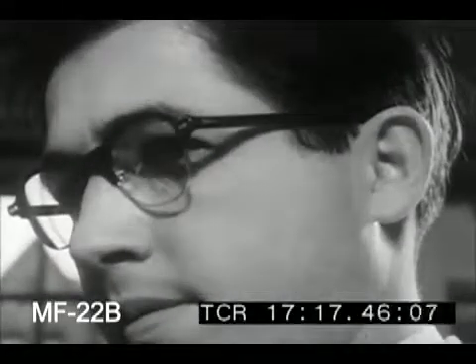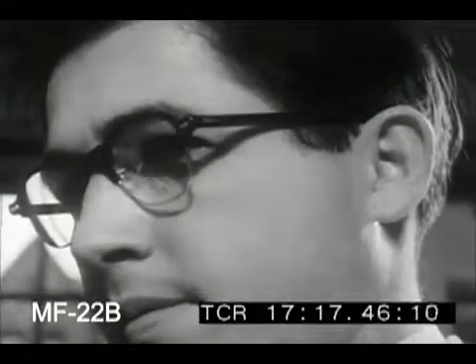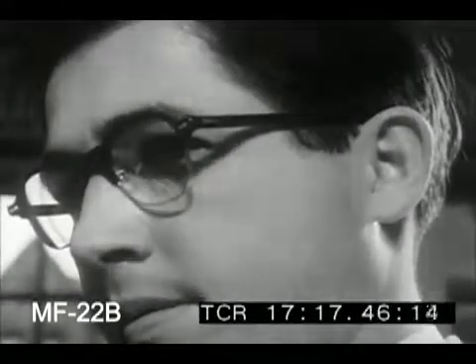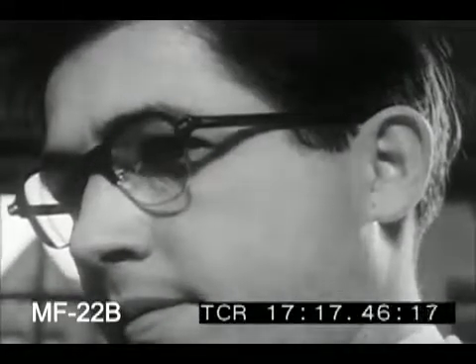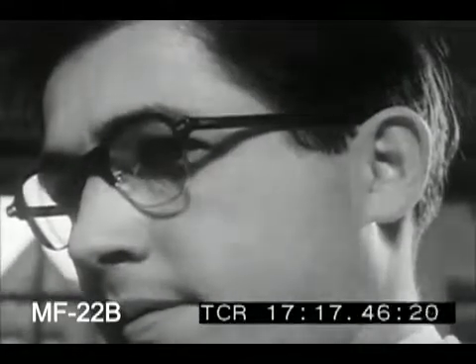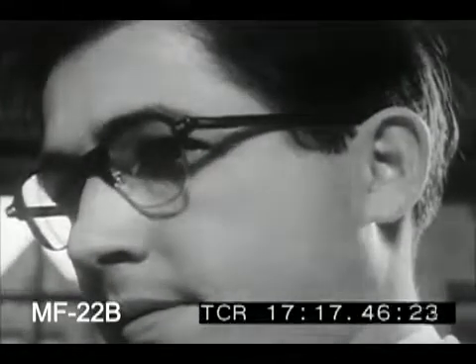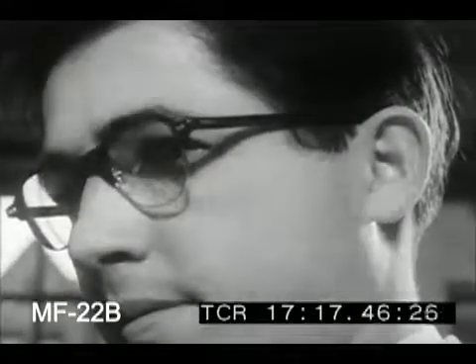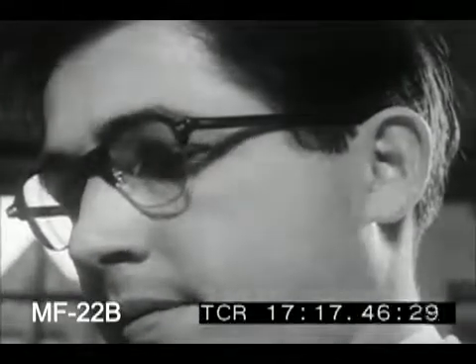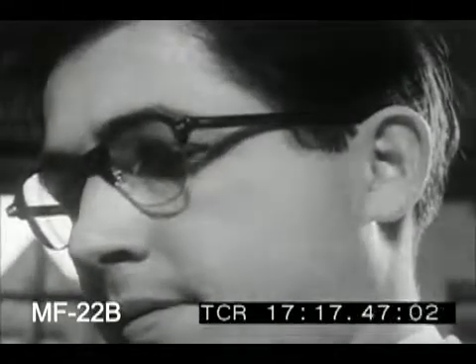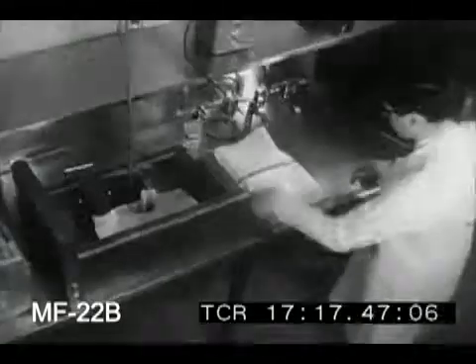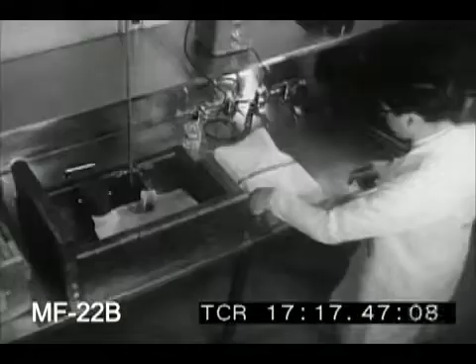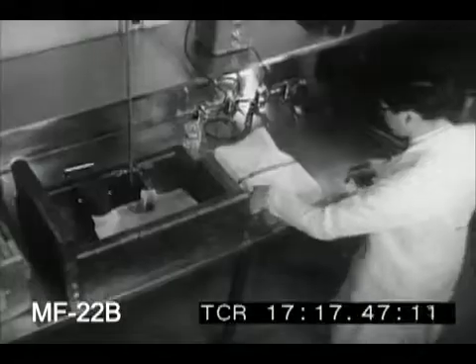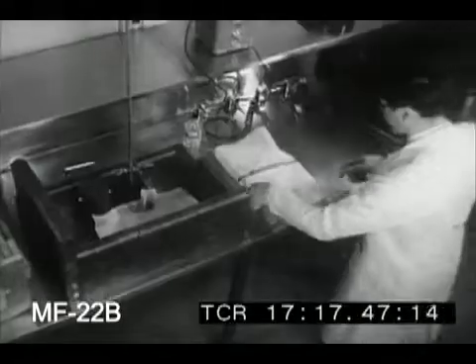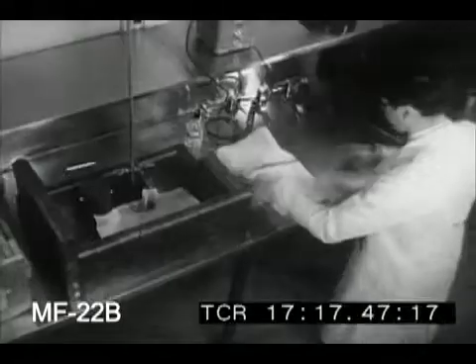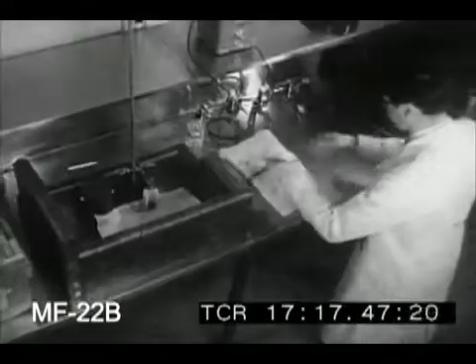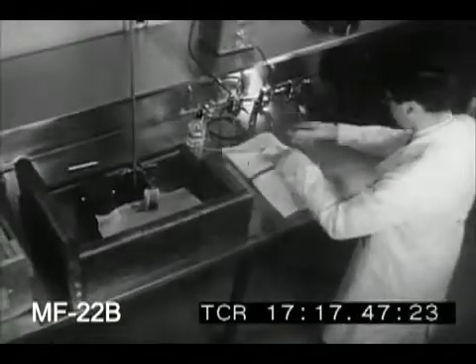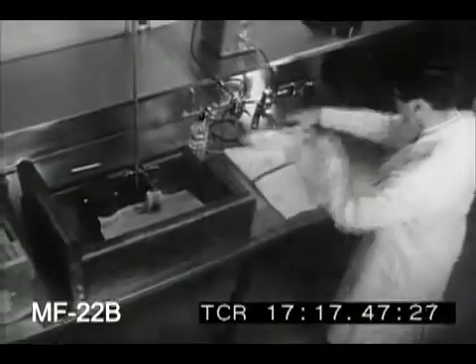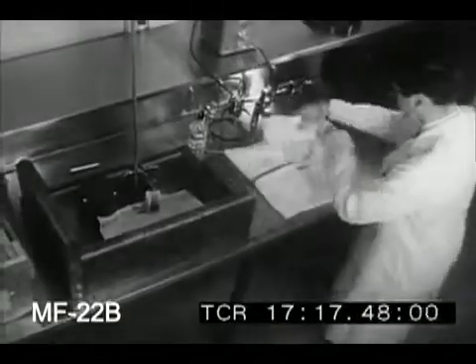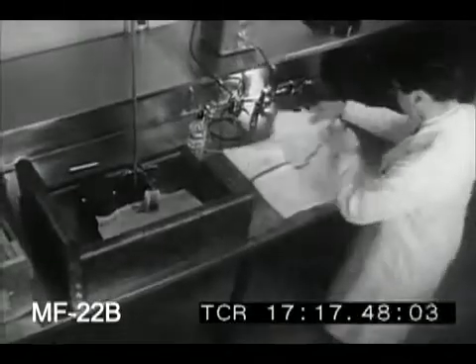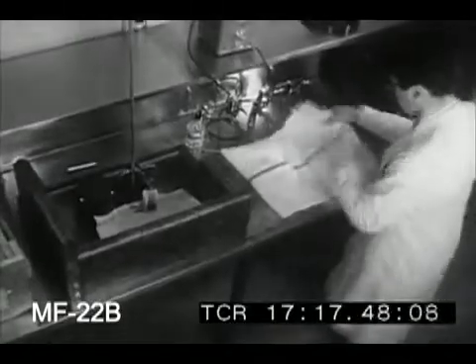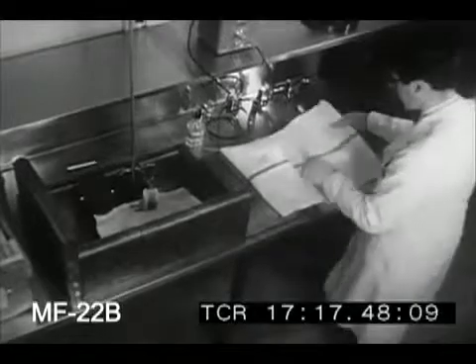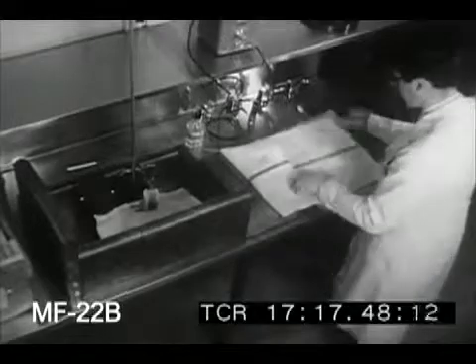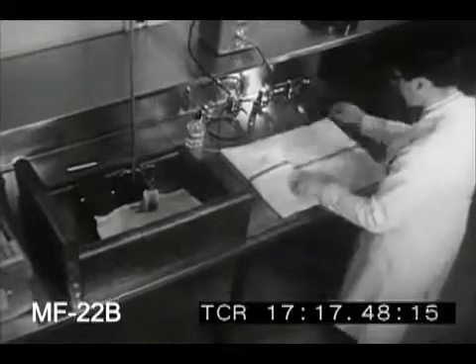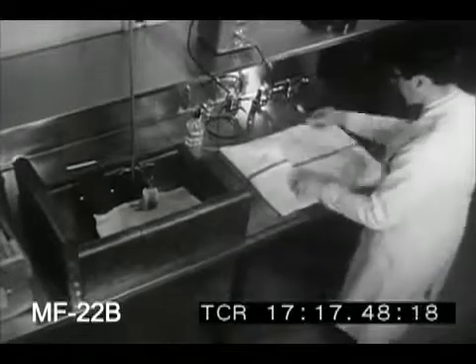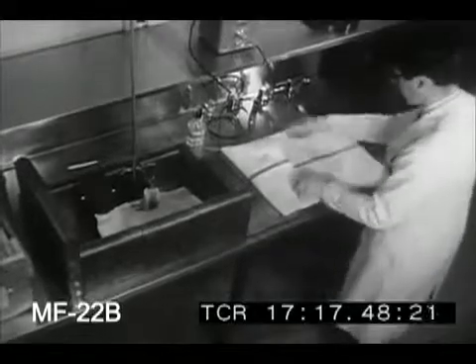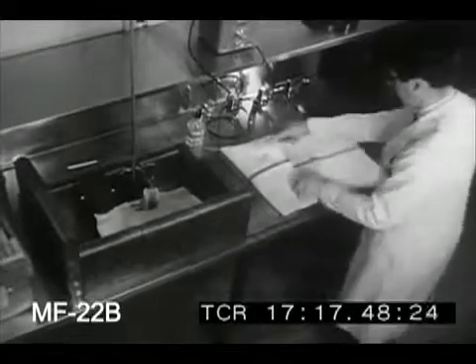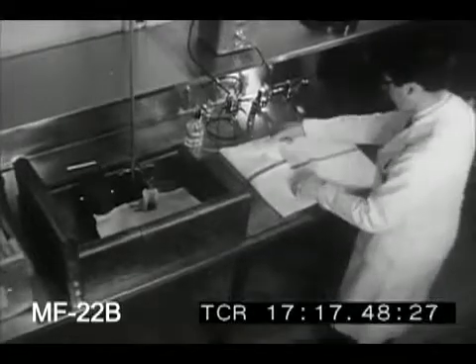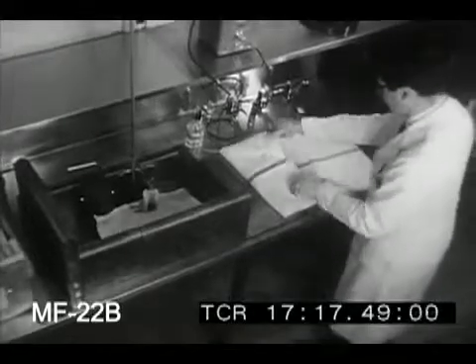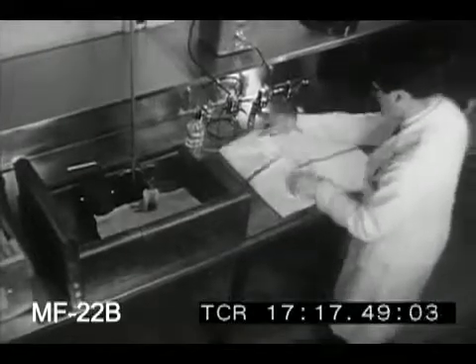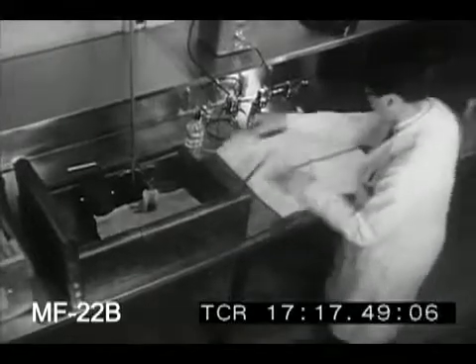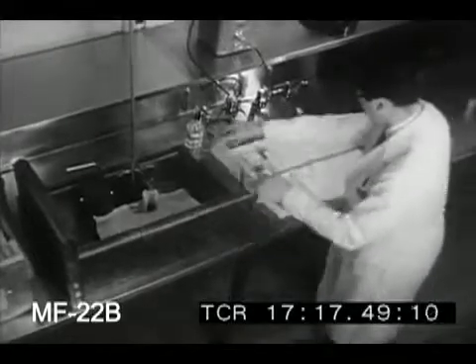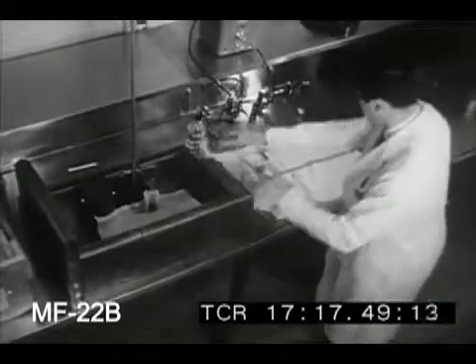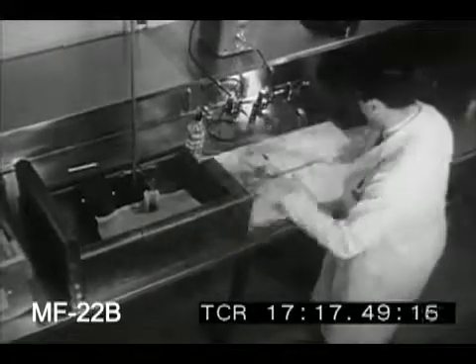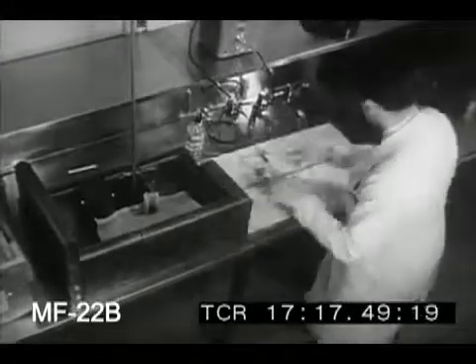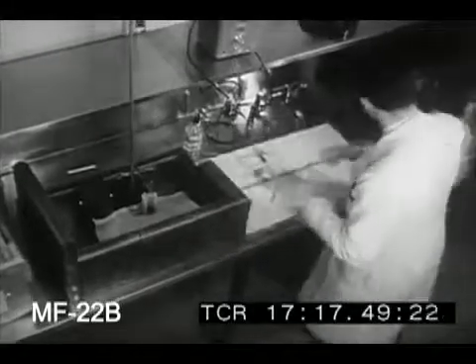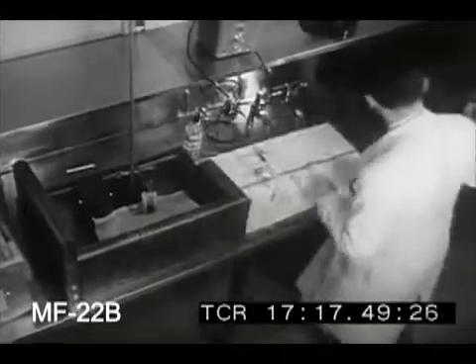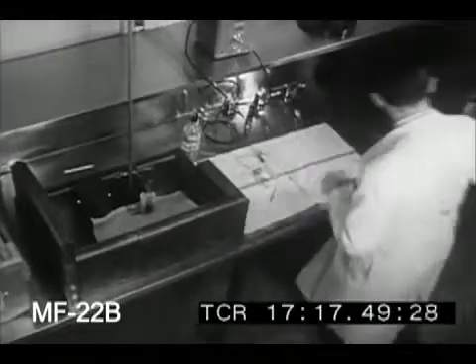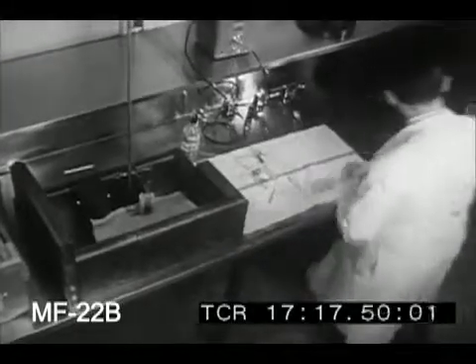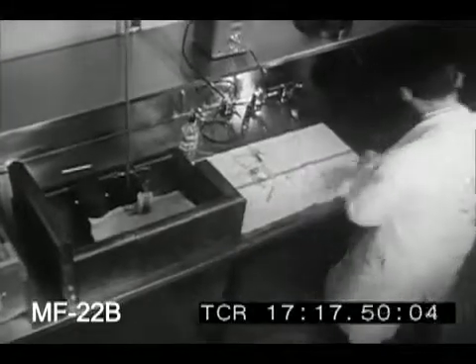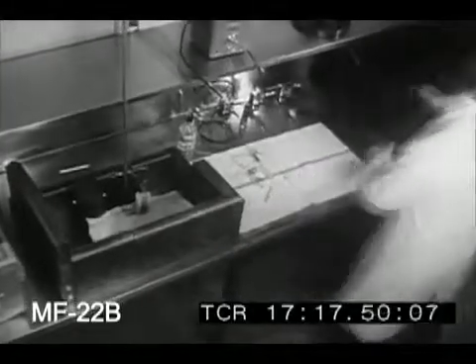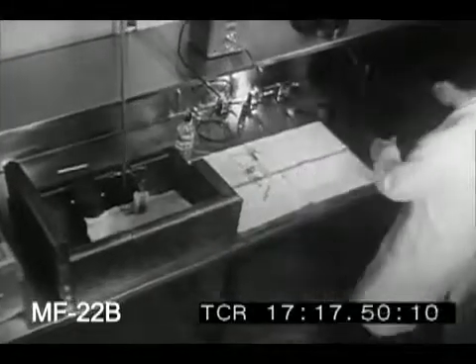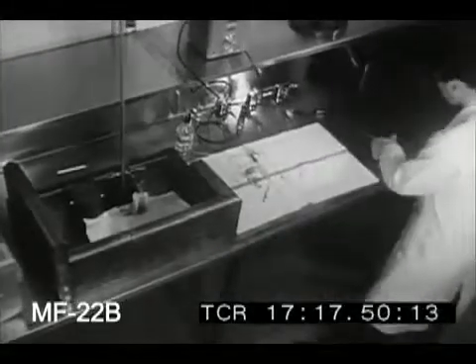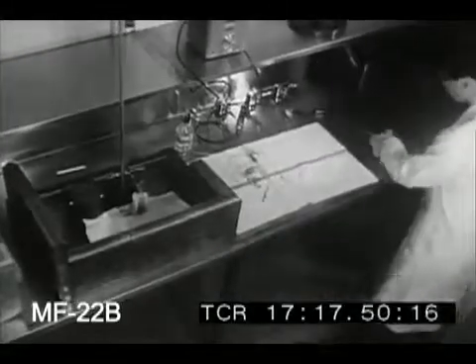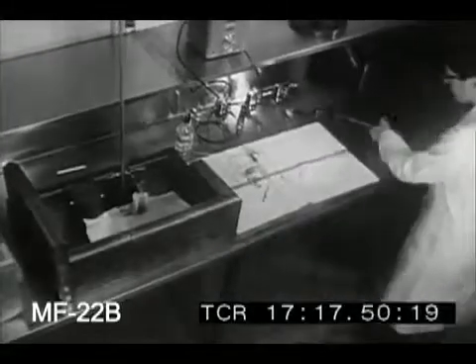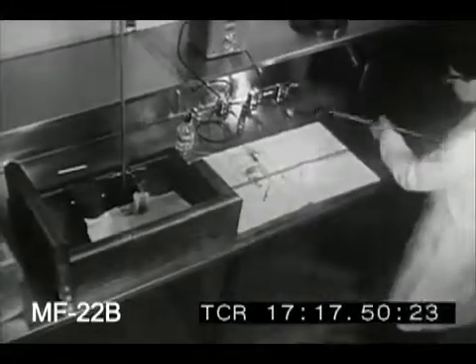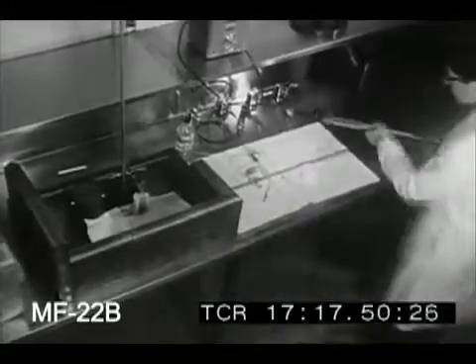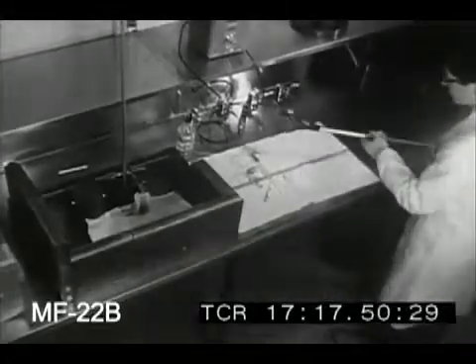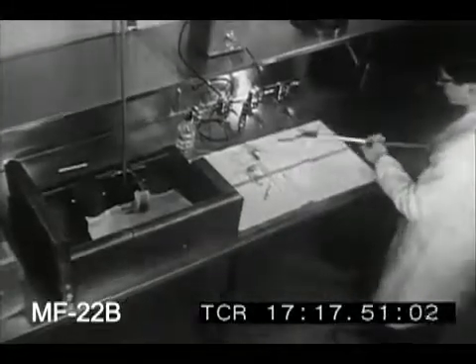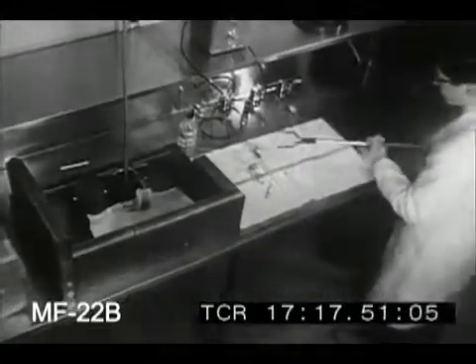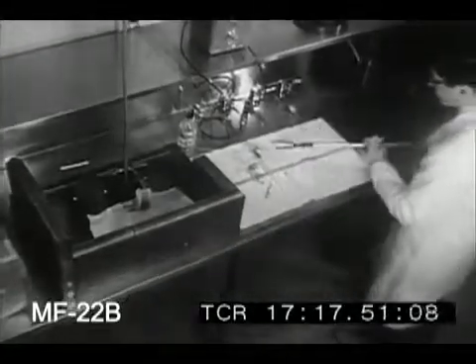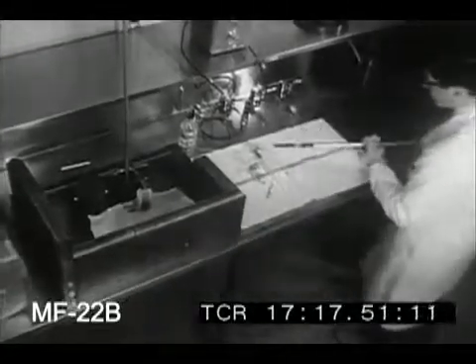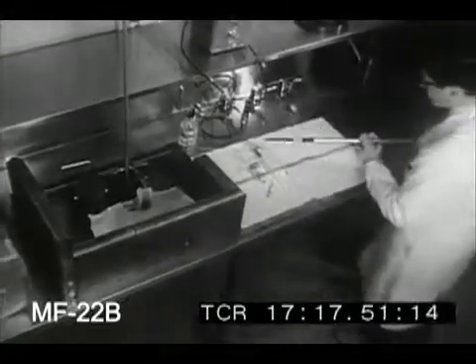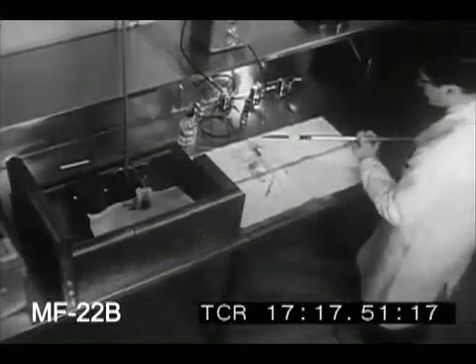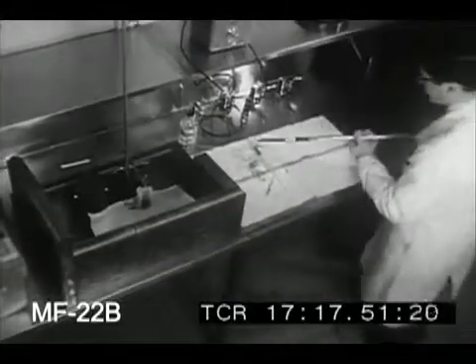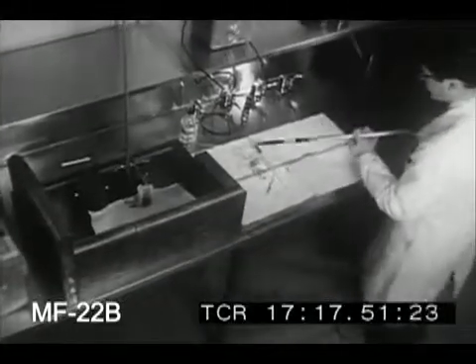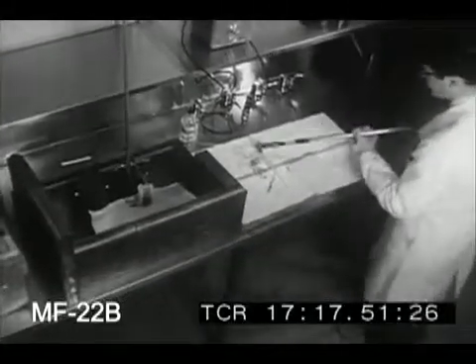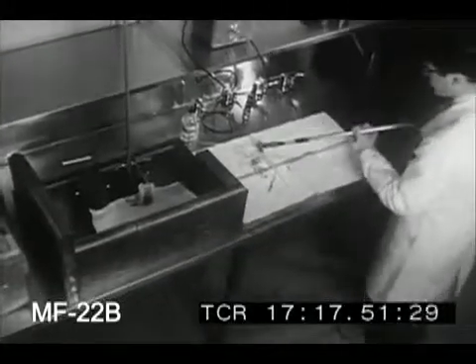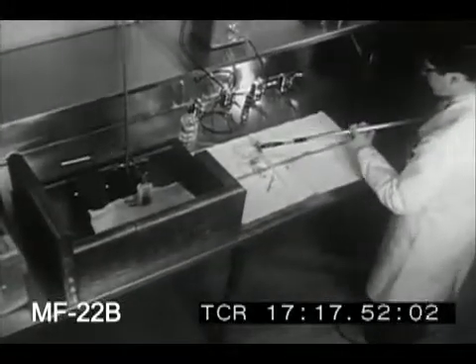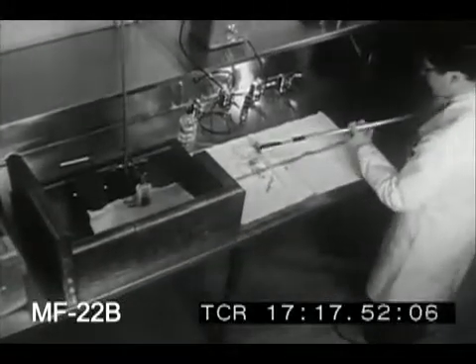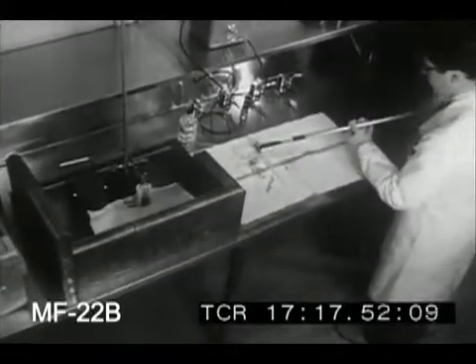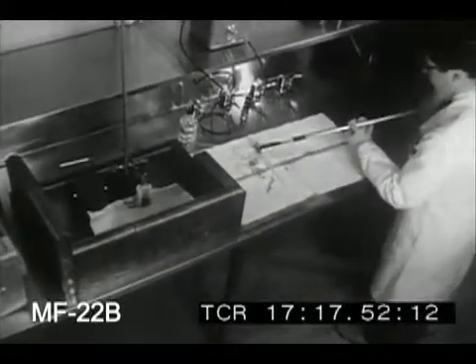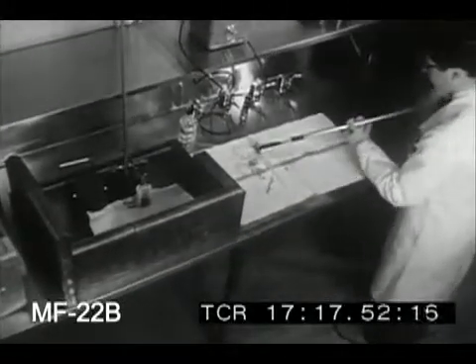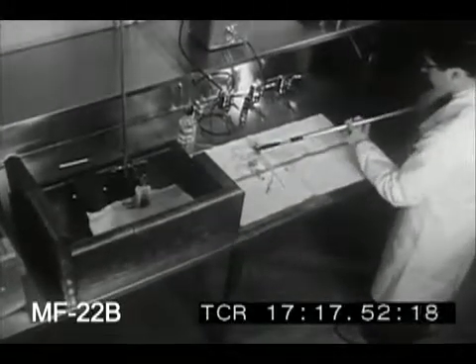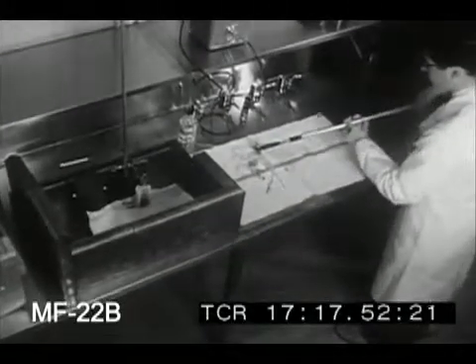For the injection, the isotope will be further diluted in a saline solution in special equipment that's had to be developed.